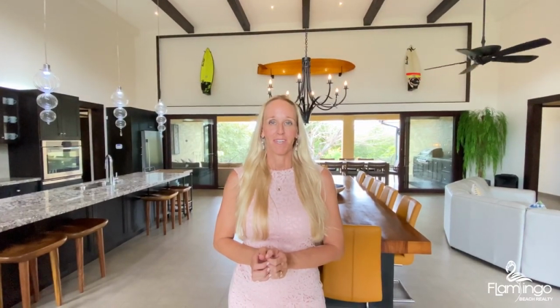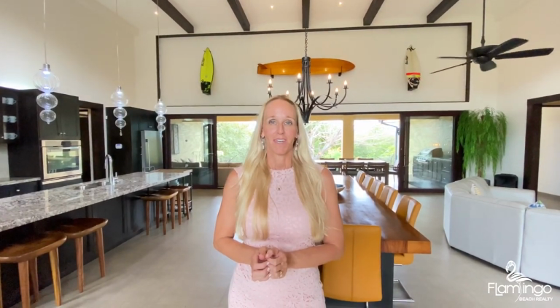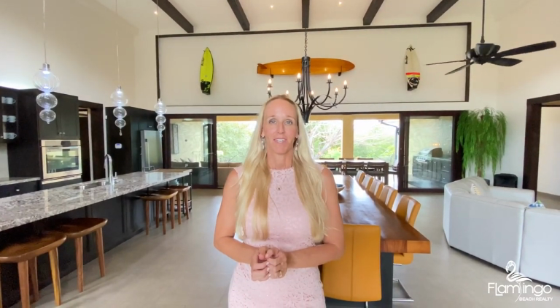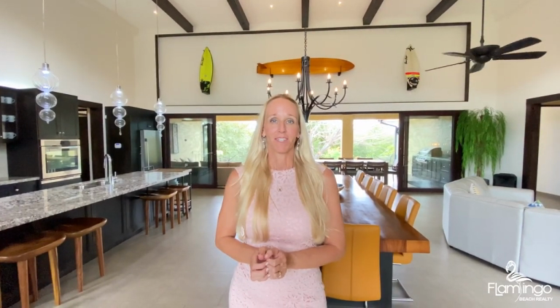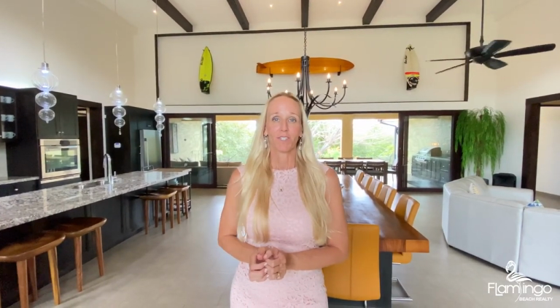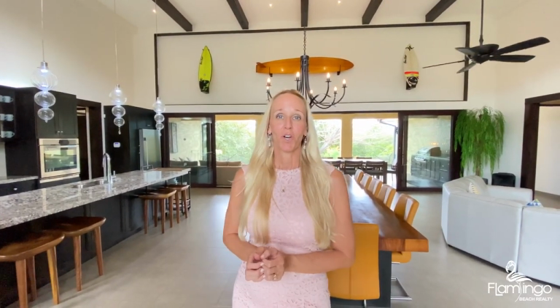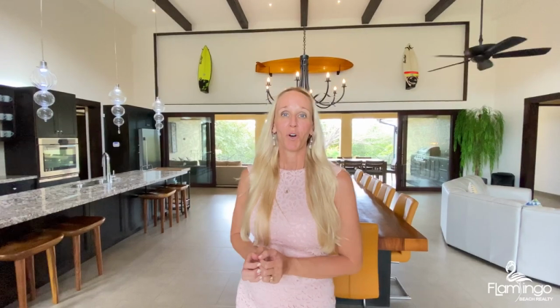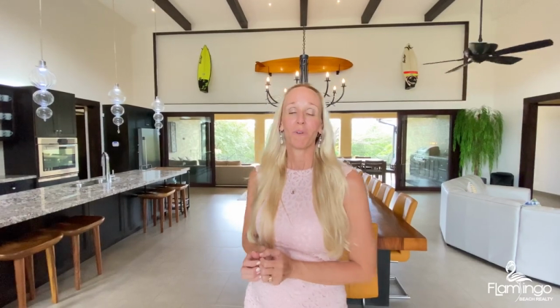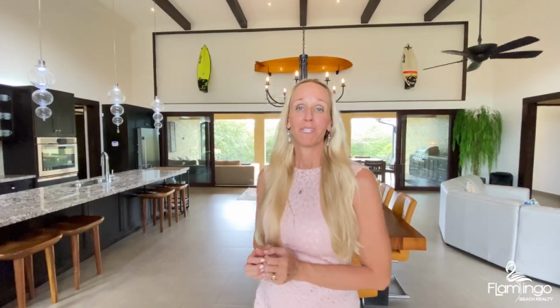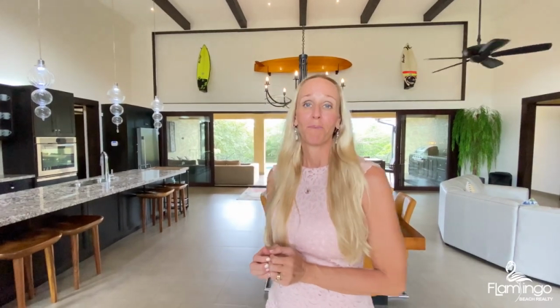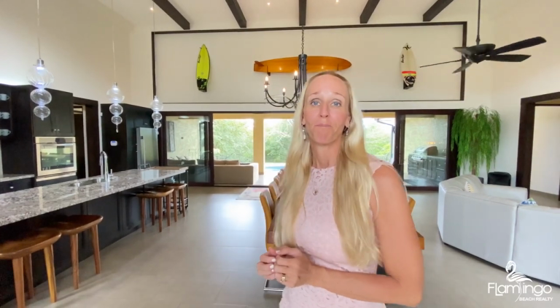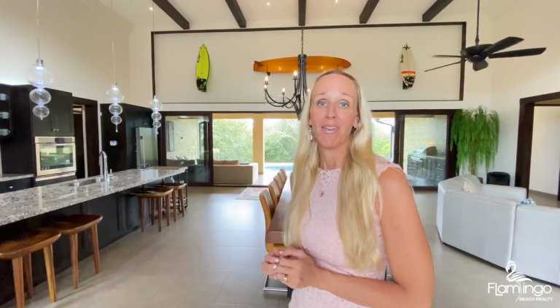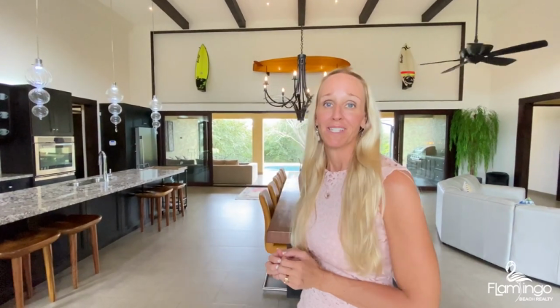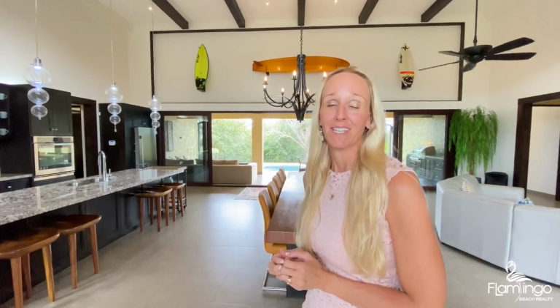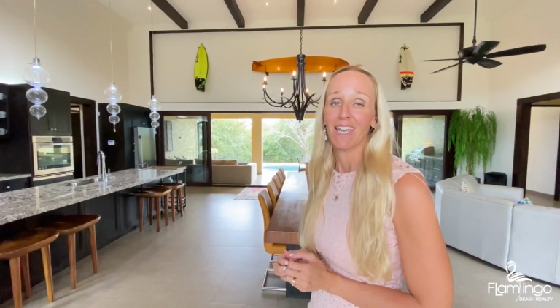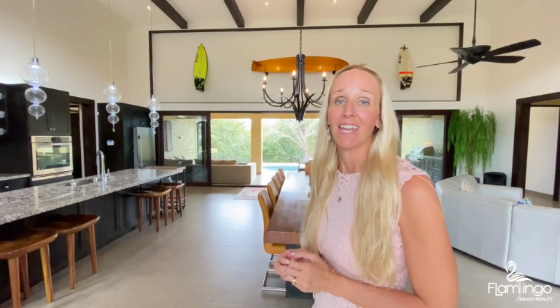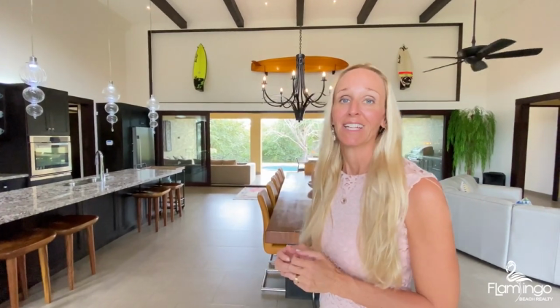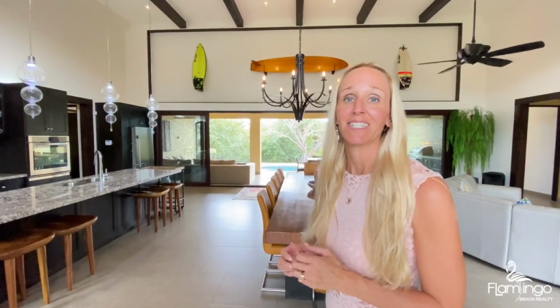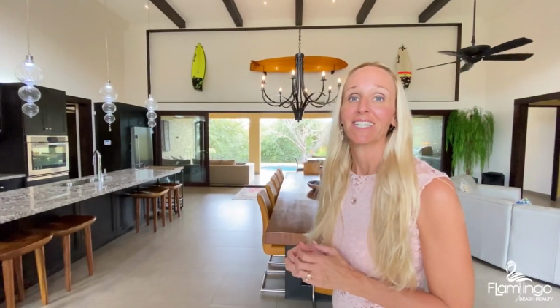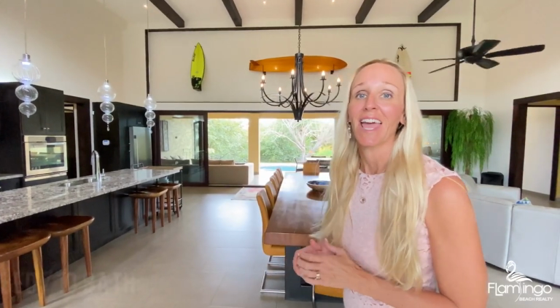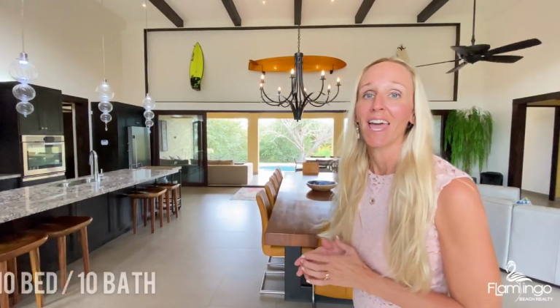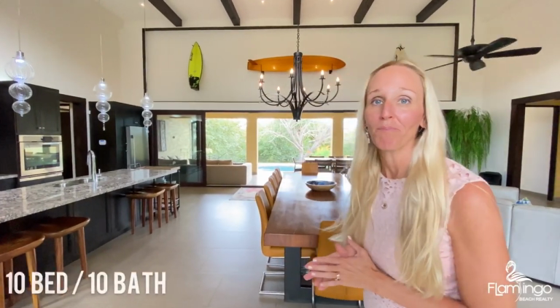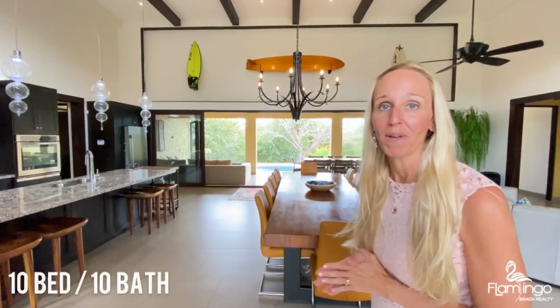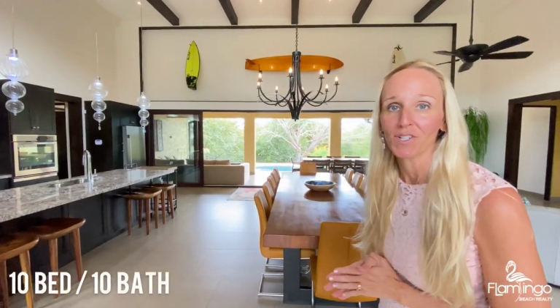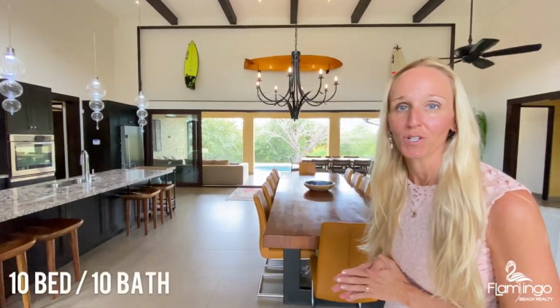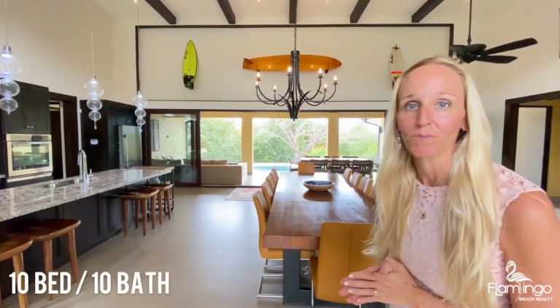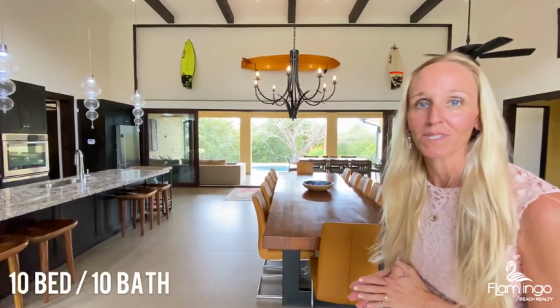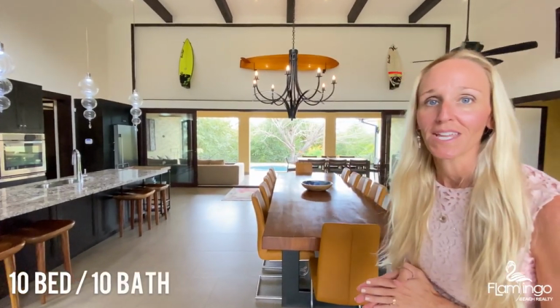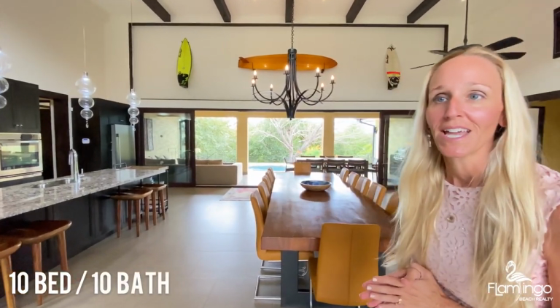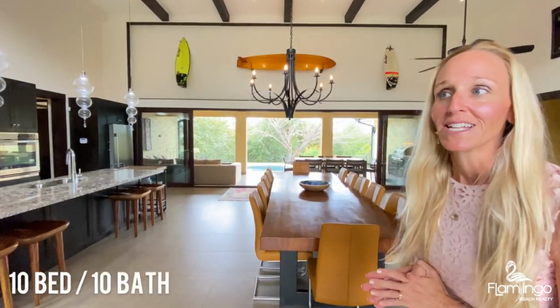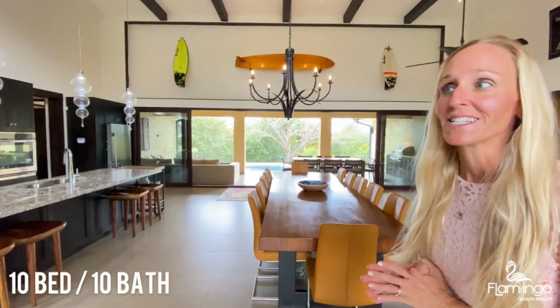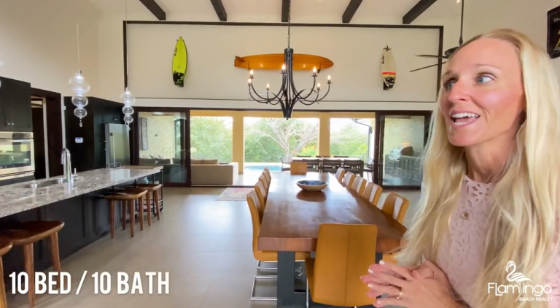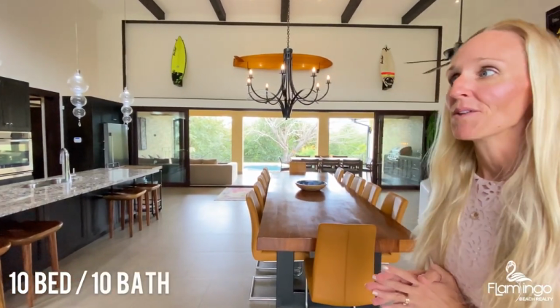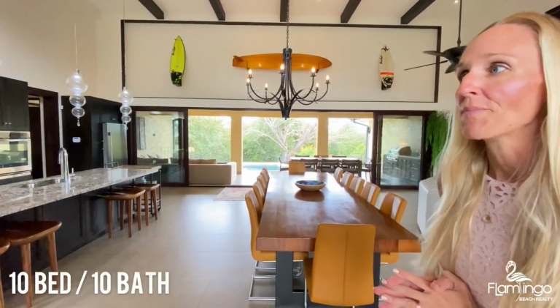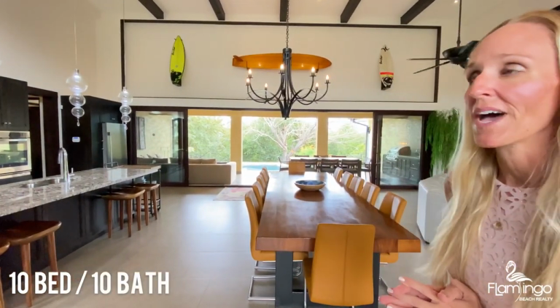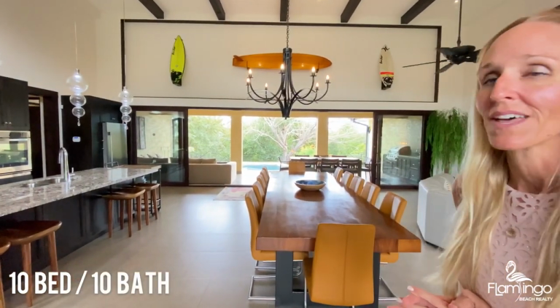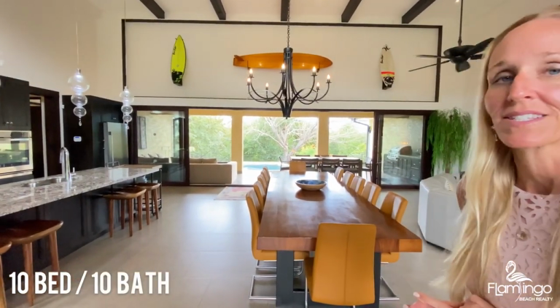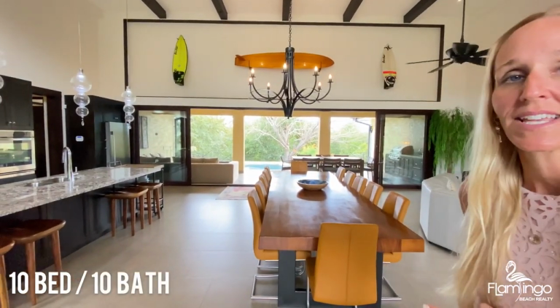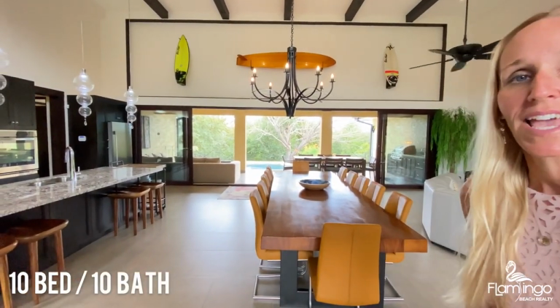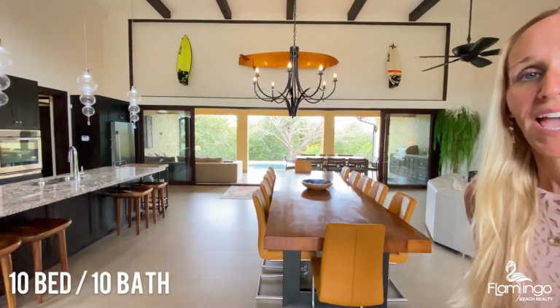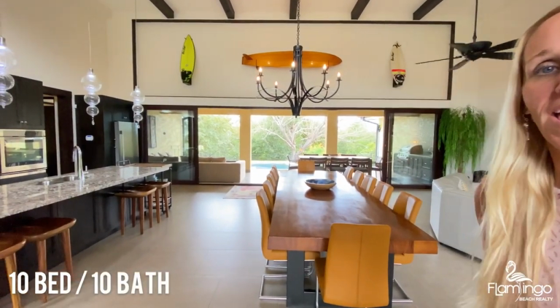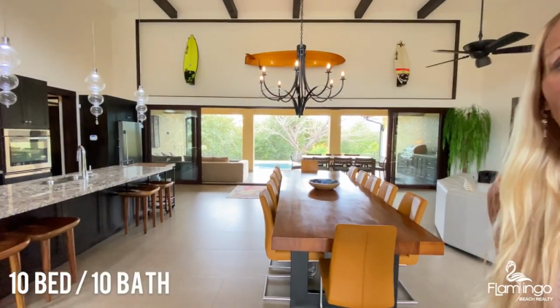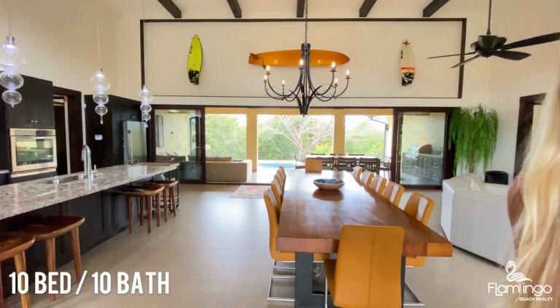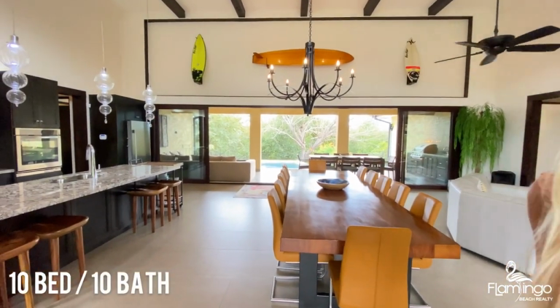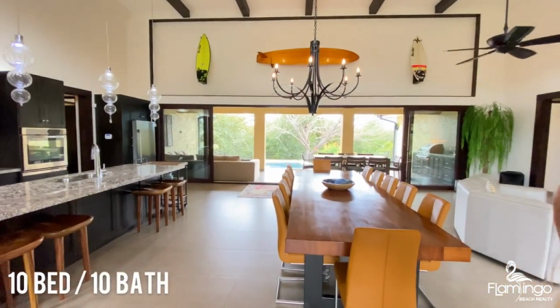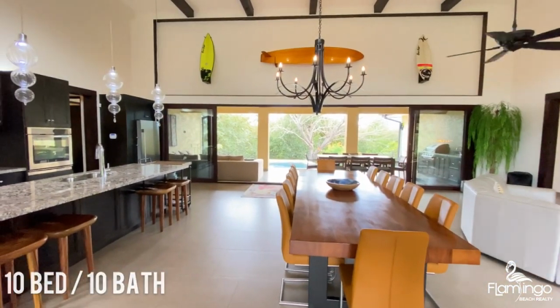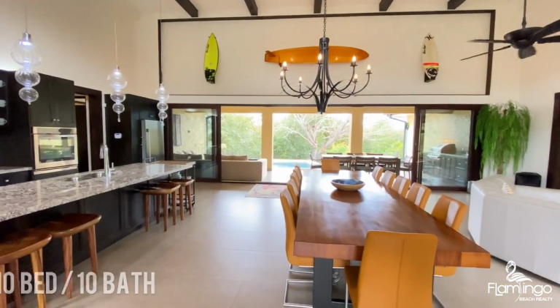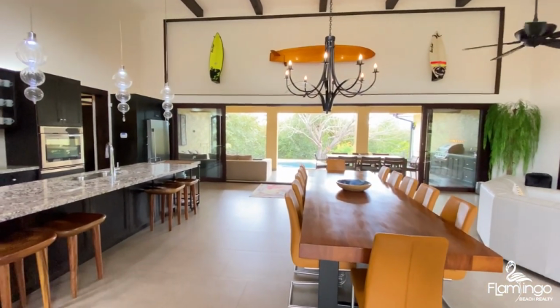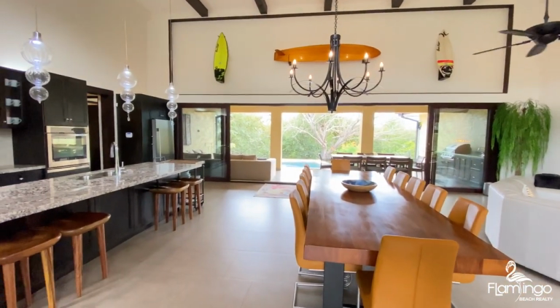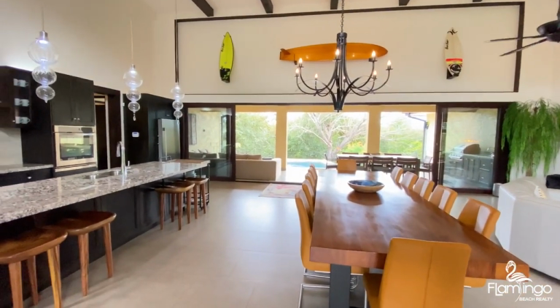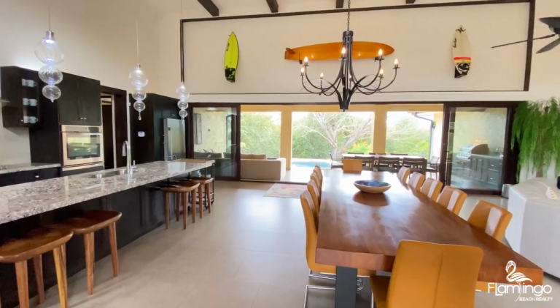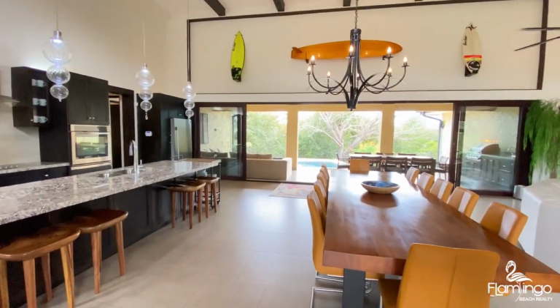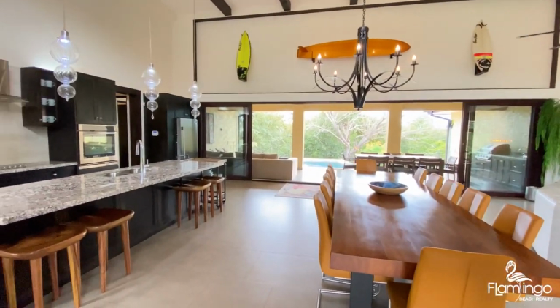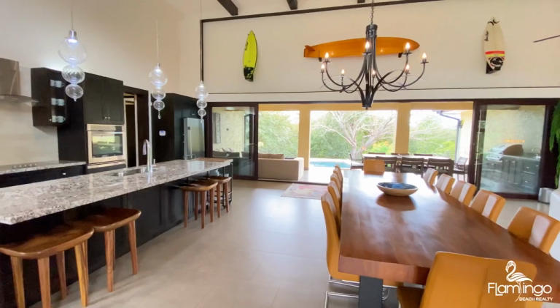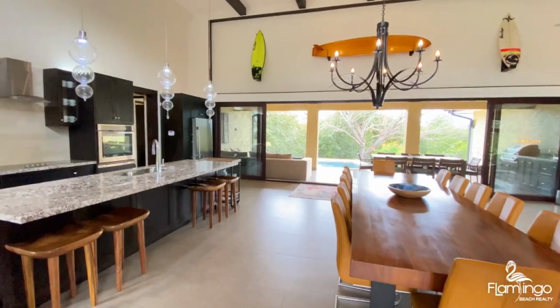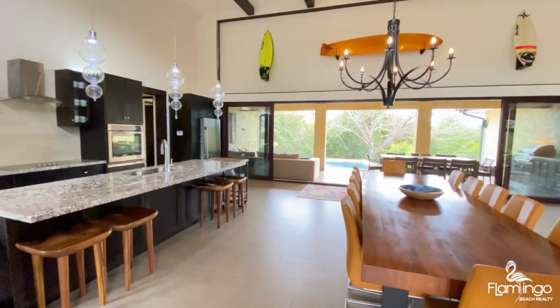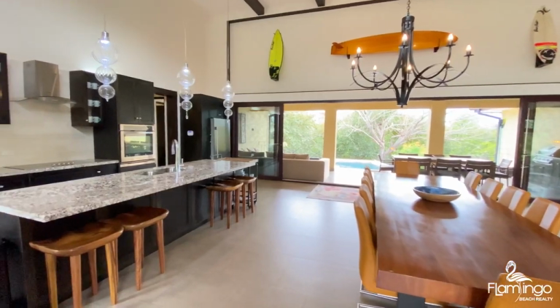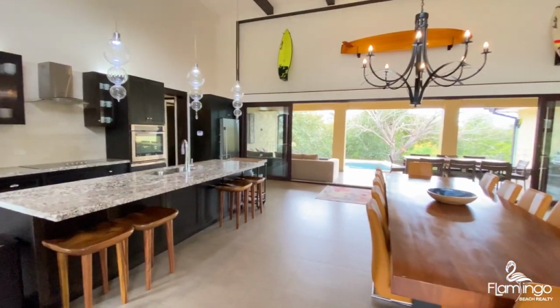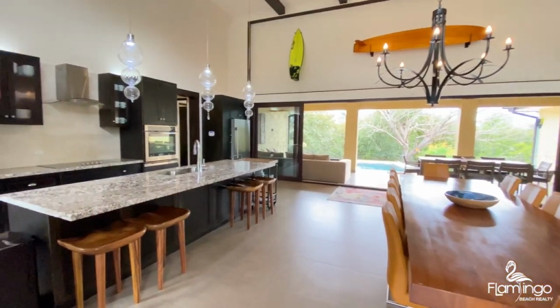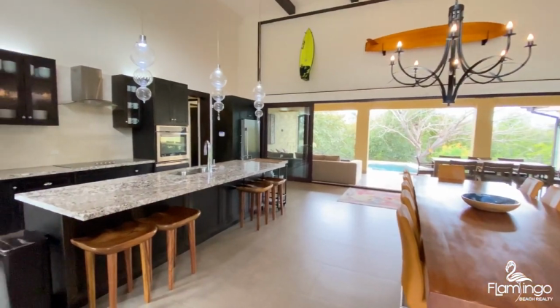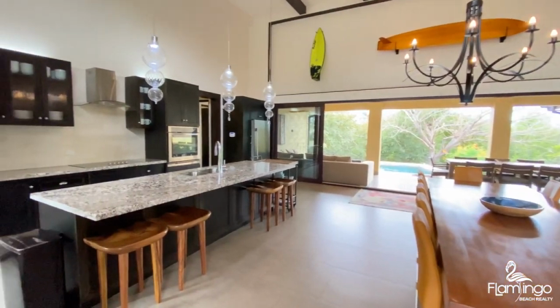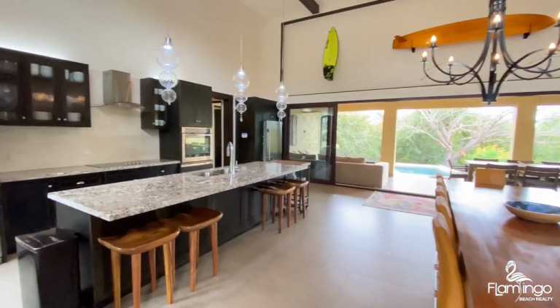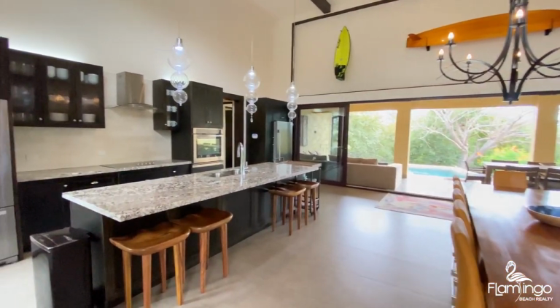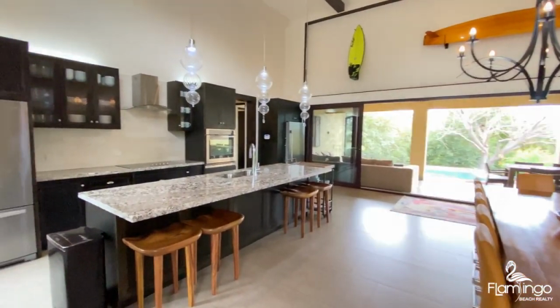This home is amazing. It has 10 bedrooms, 10 baths, and best of all, it has a rate of return of 10%.